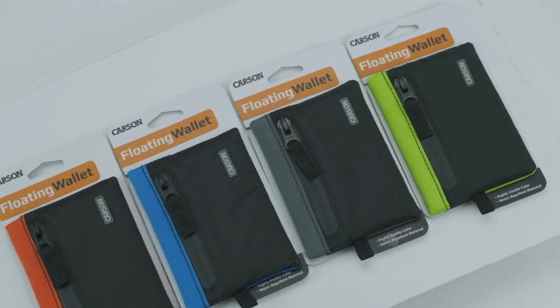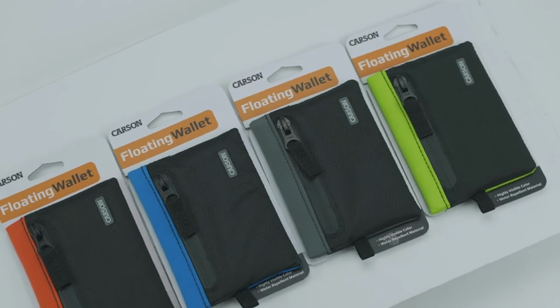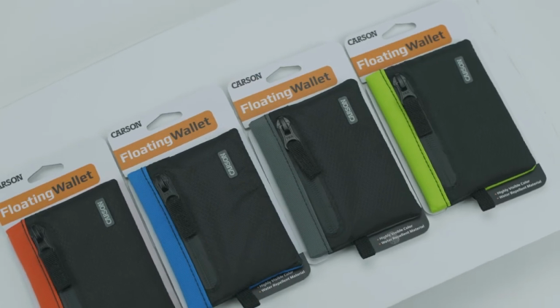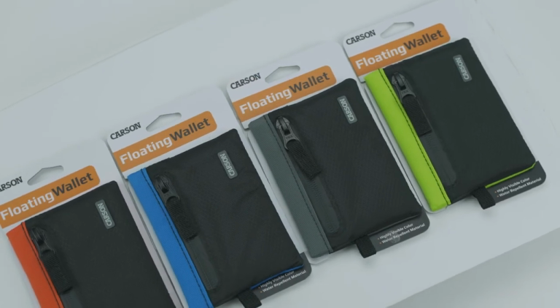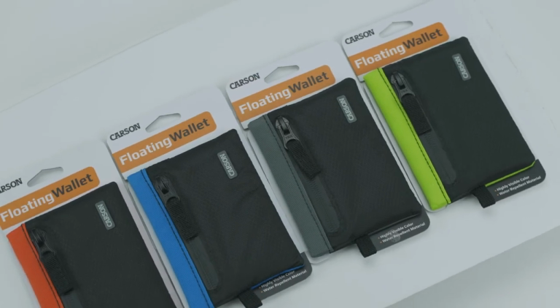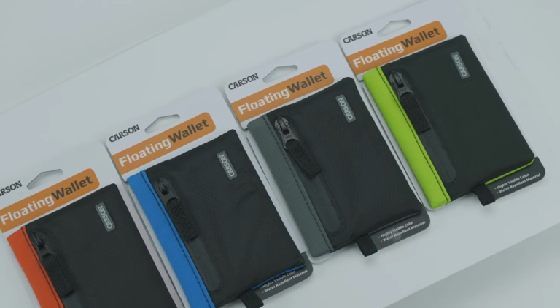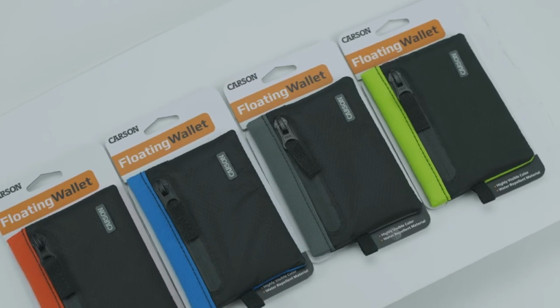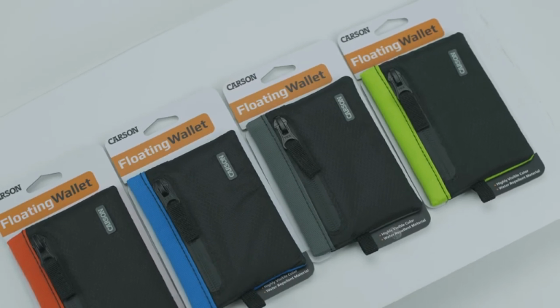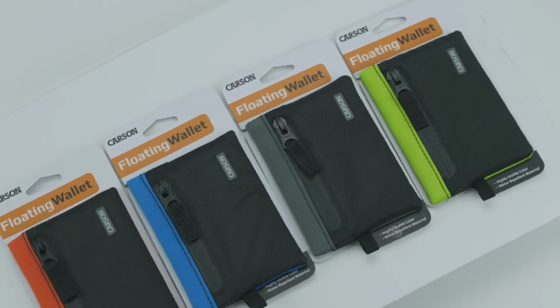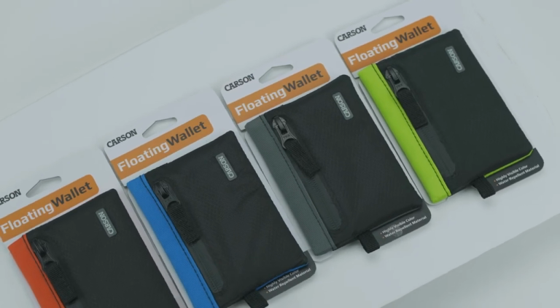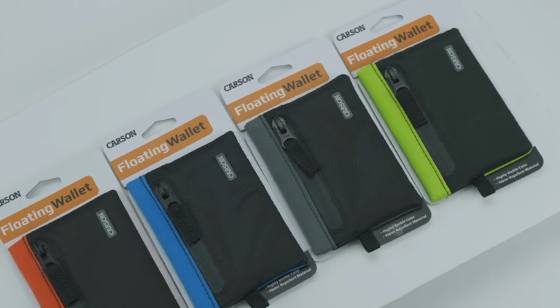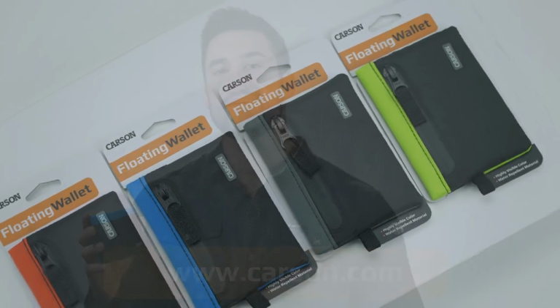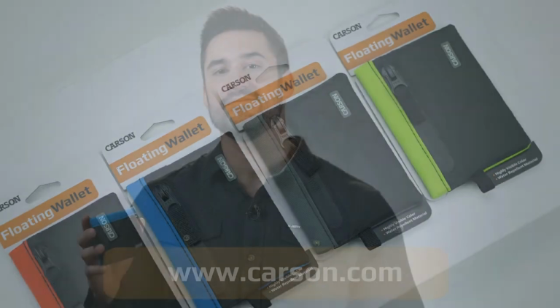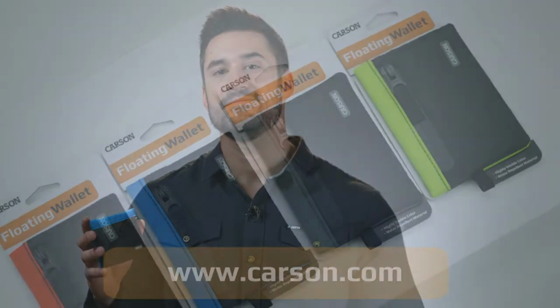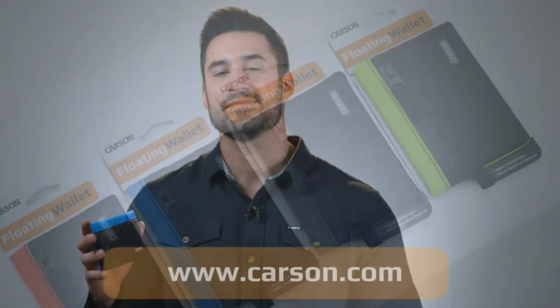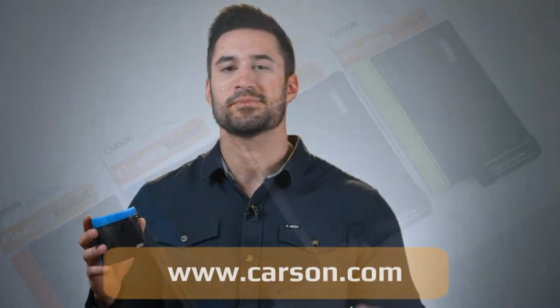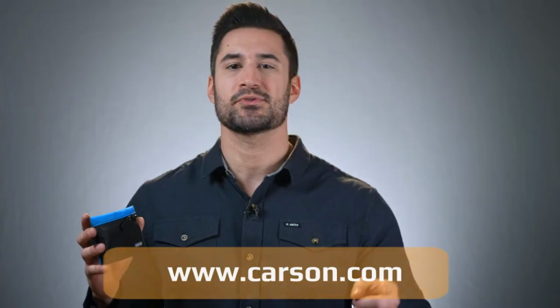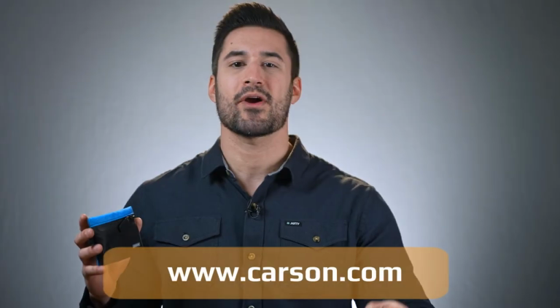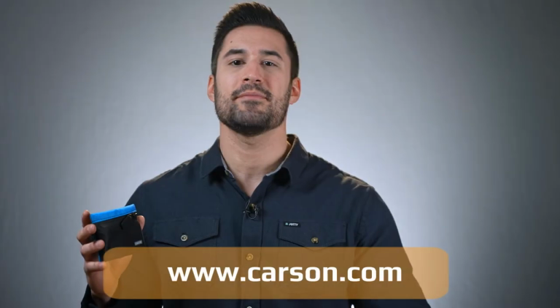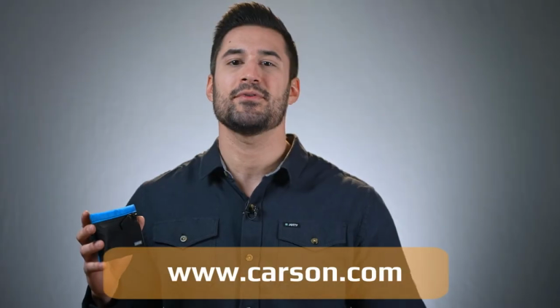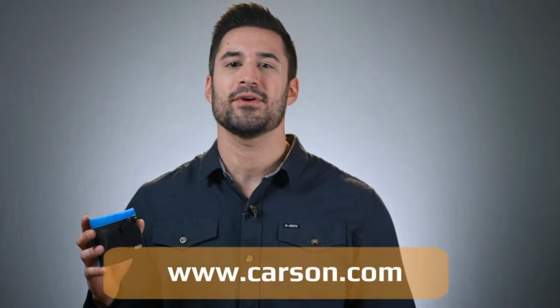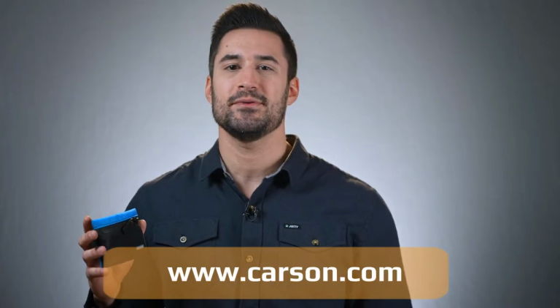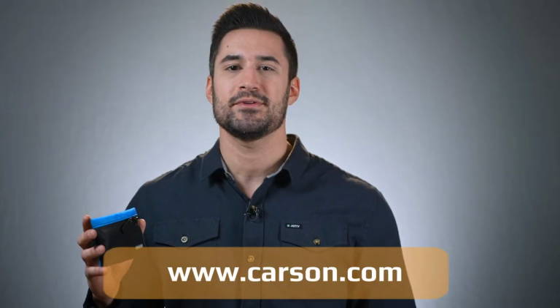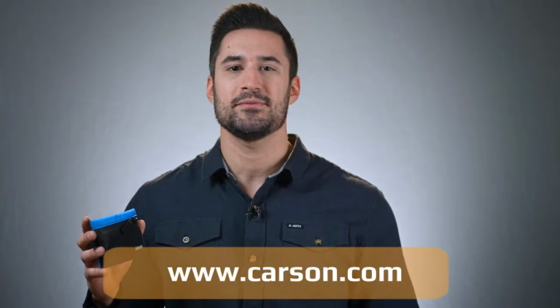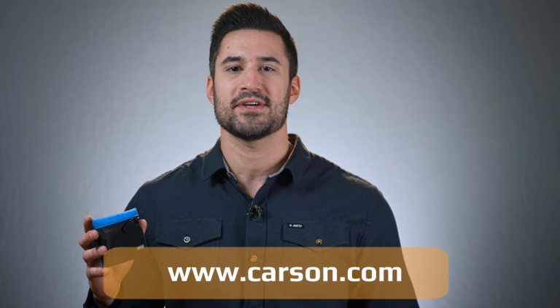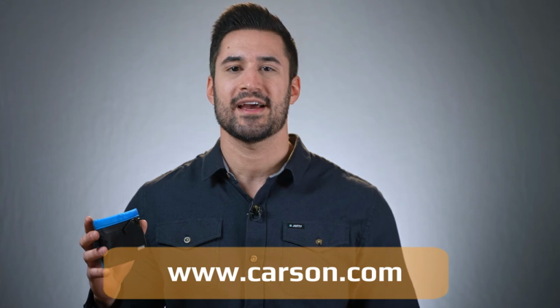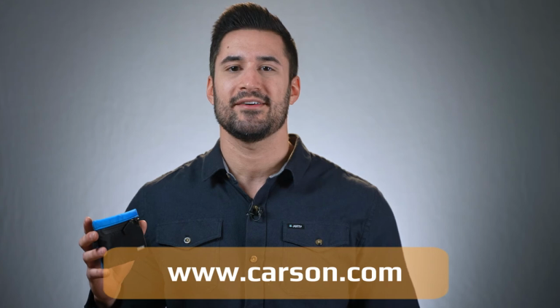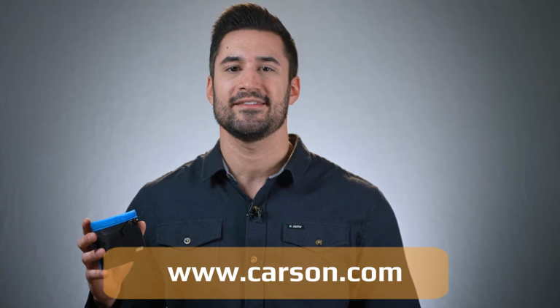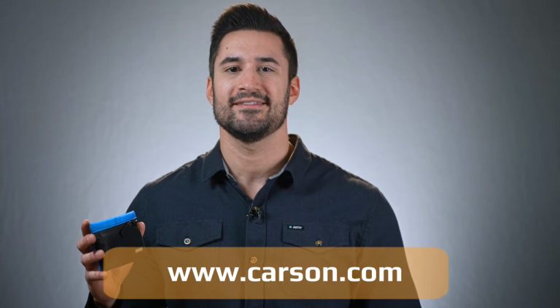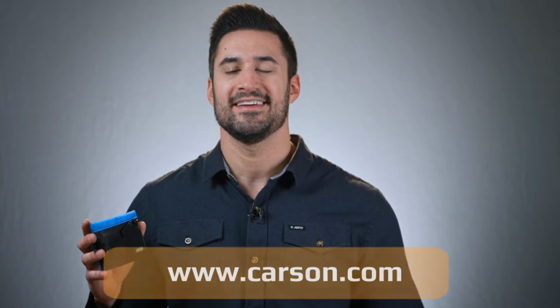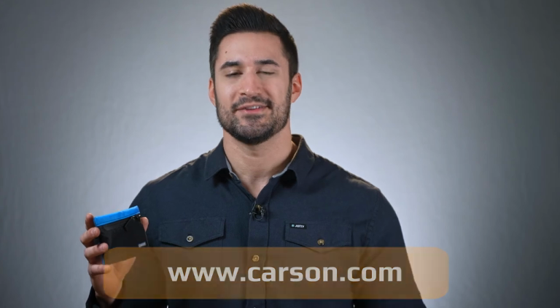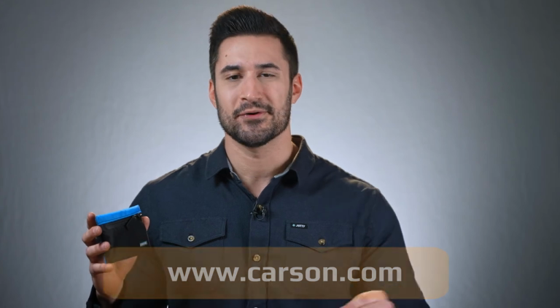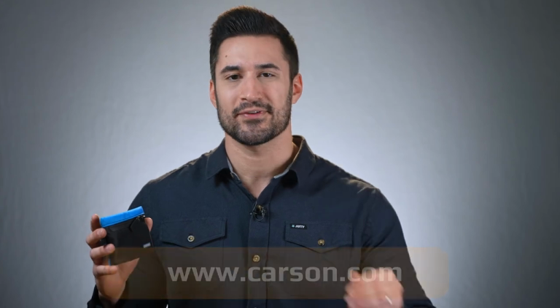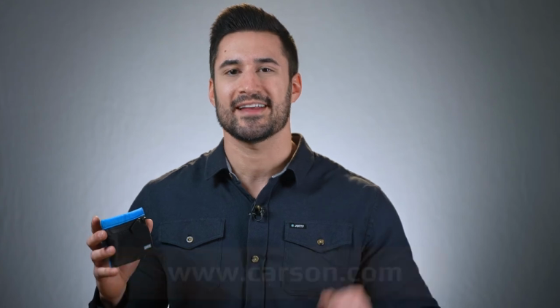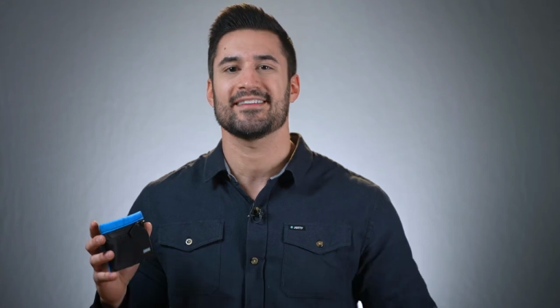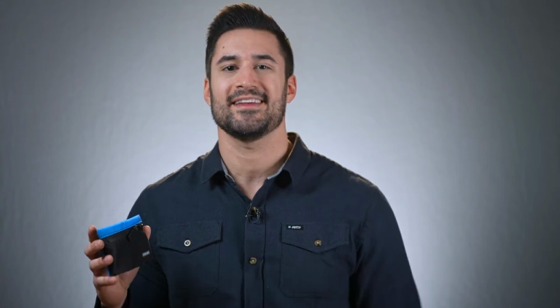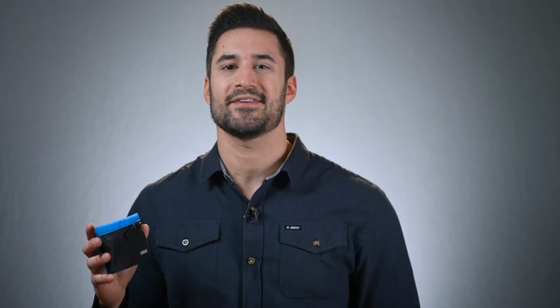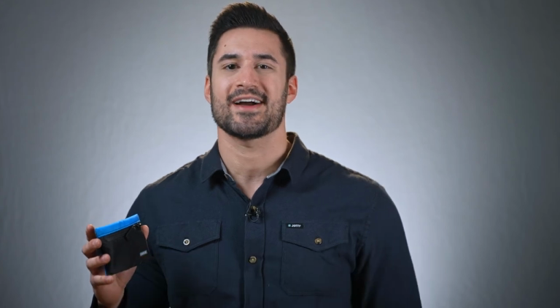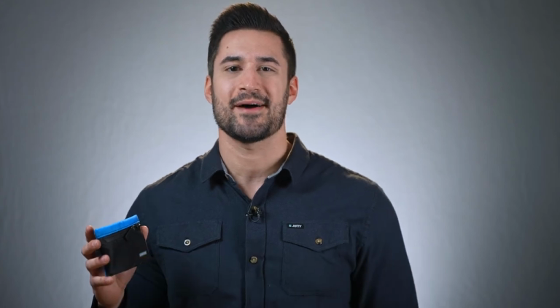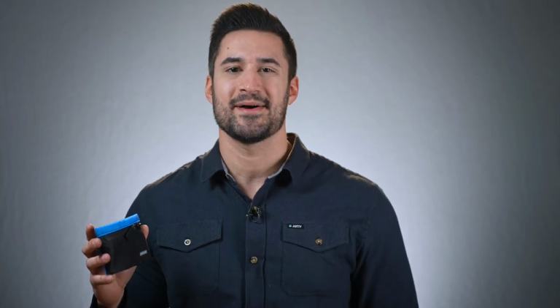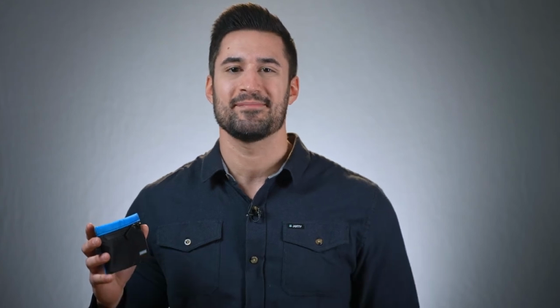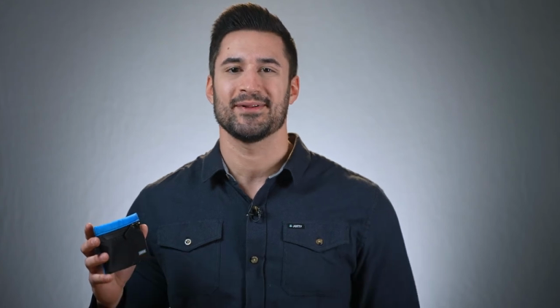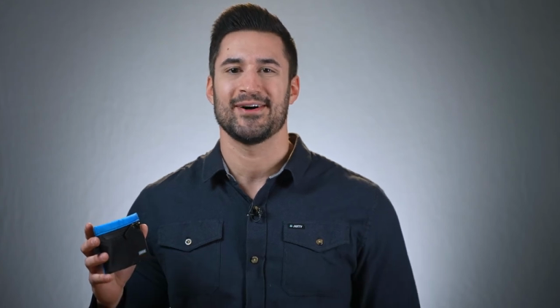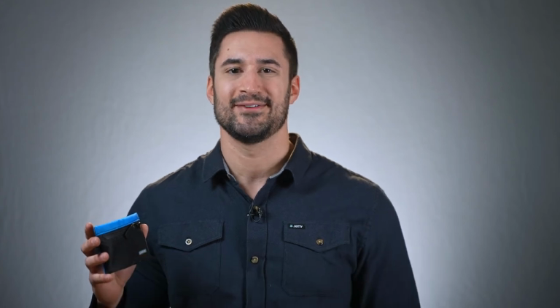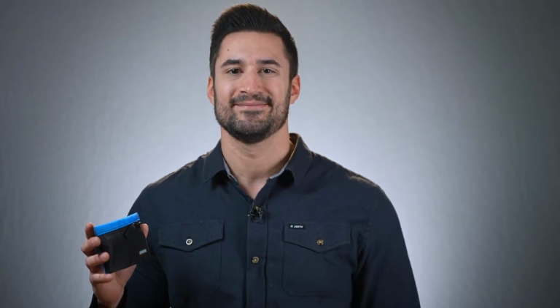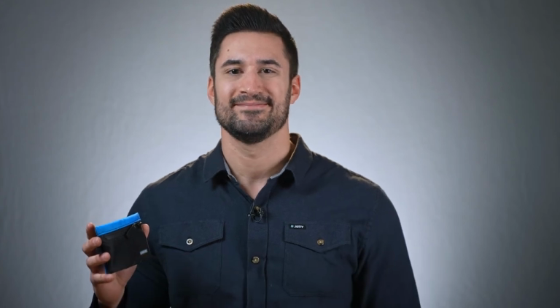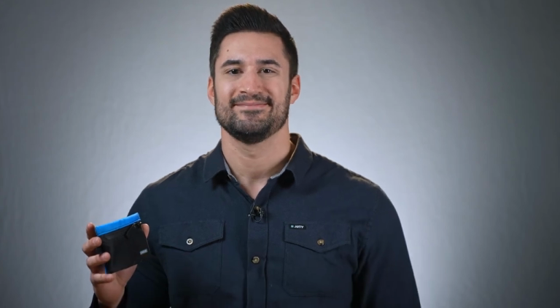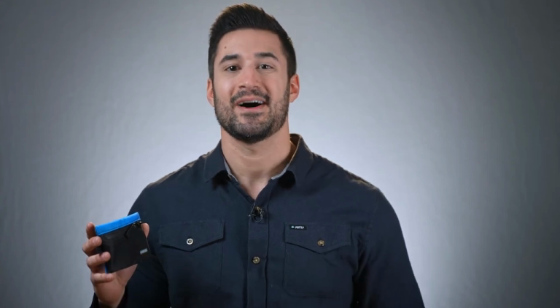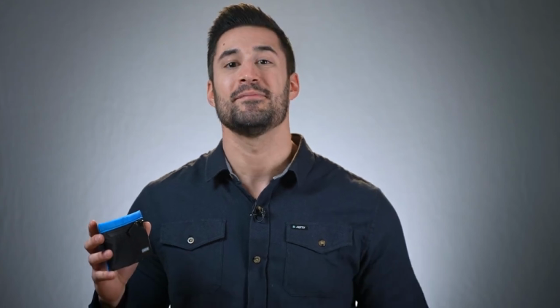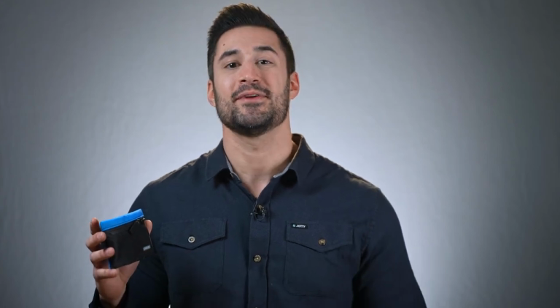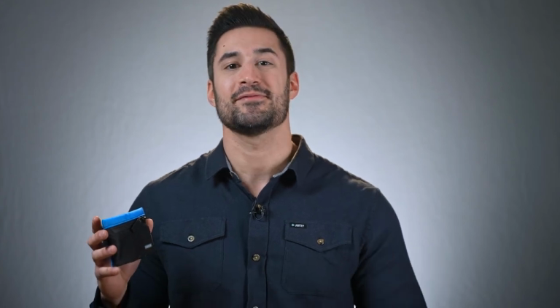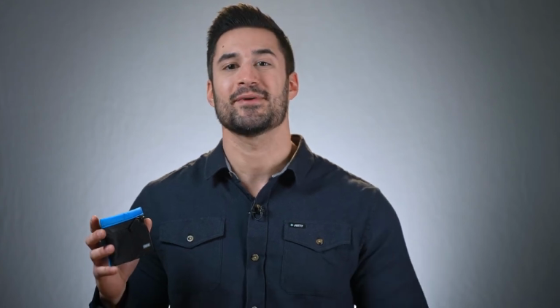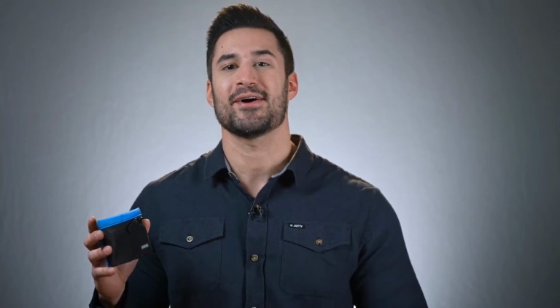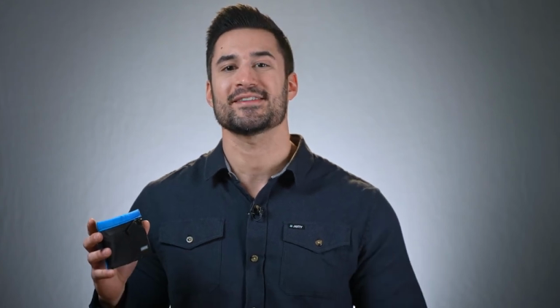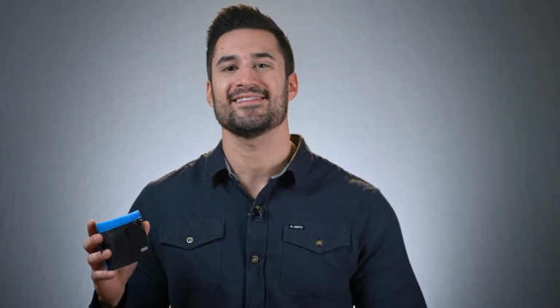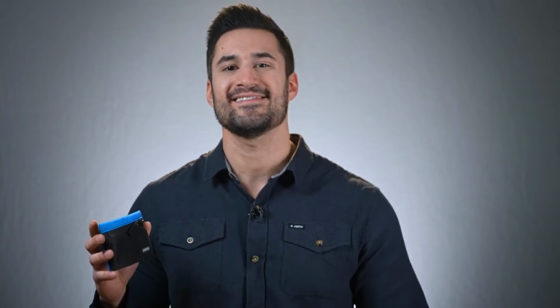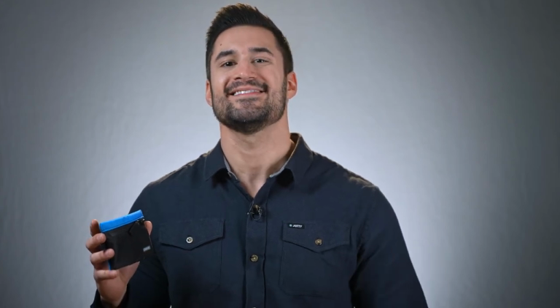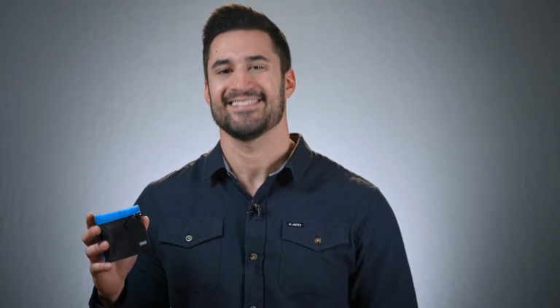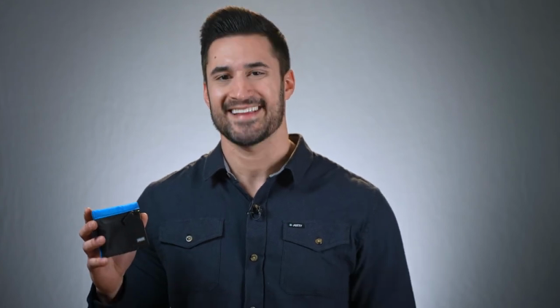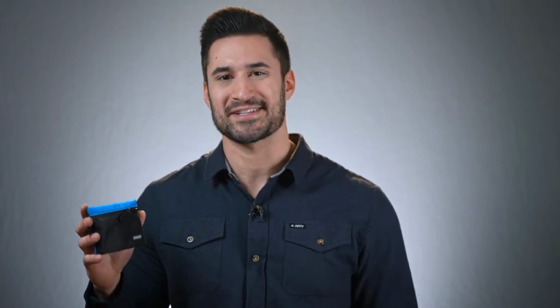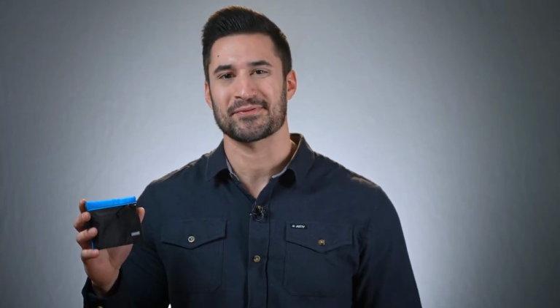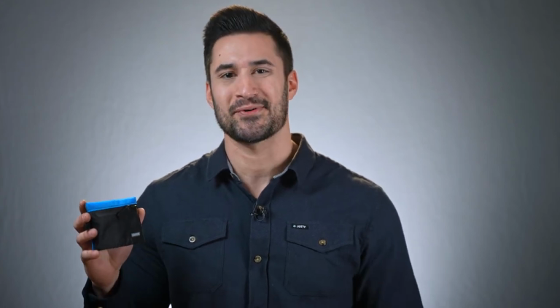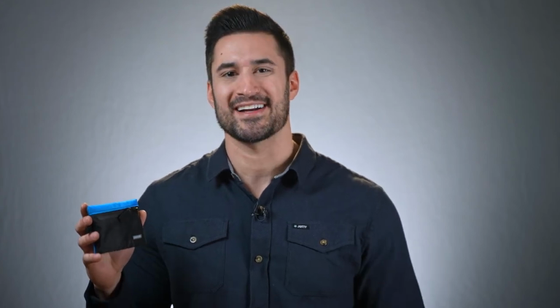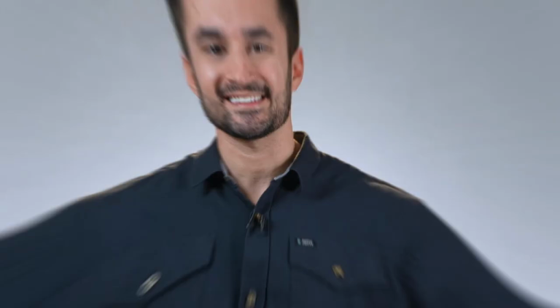Please visit our website, subscribe to our YouTube channel, and don't forget to leave a comment below. I'm Doug from Carson, thanks for watching.